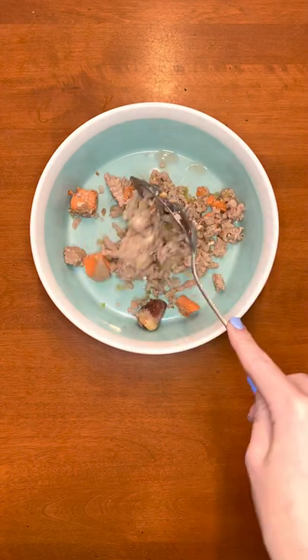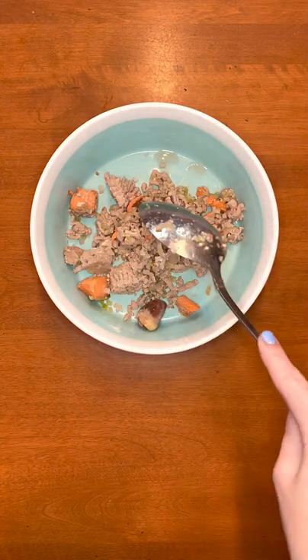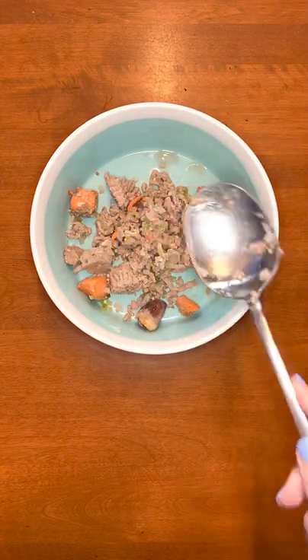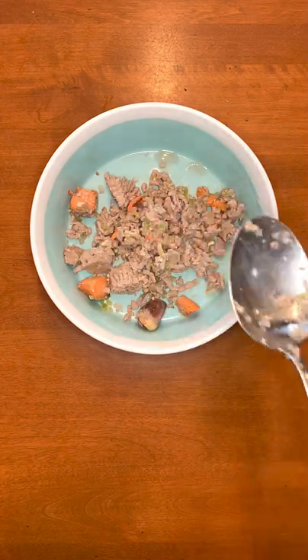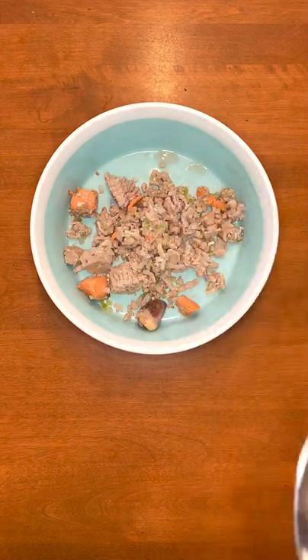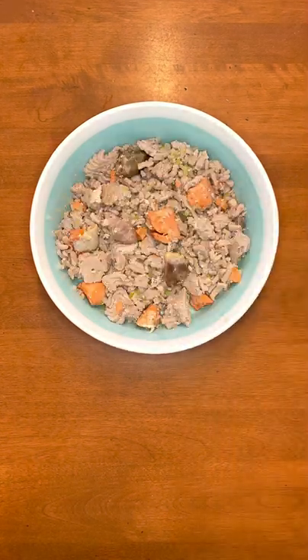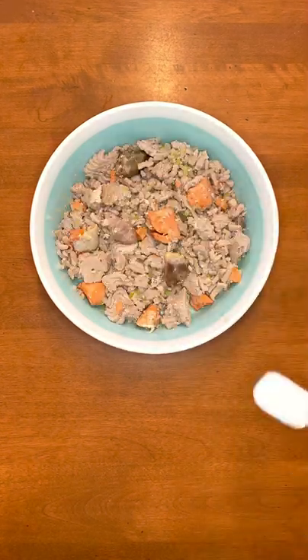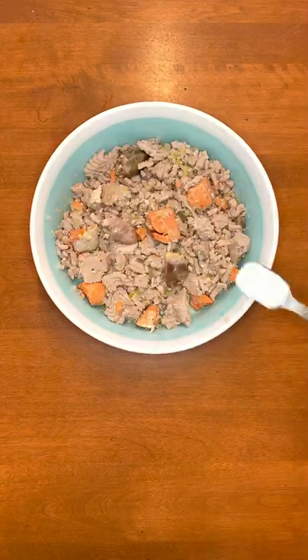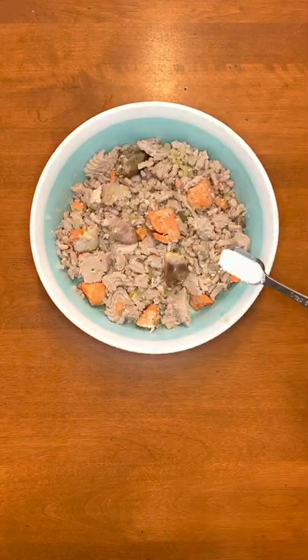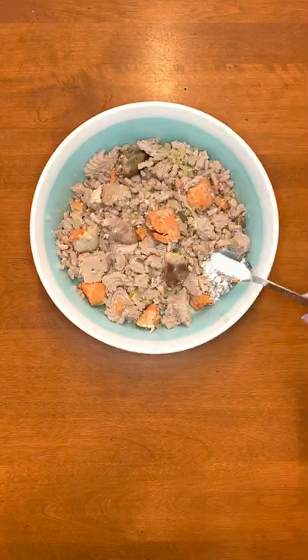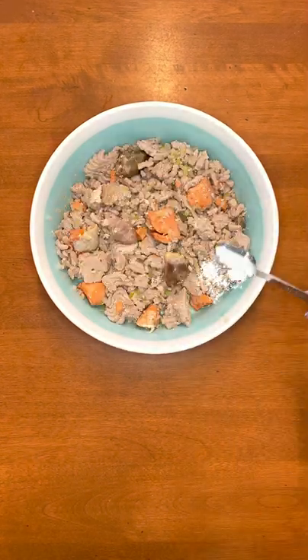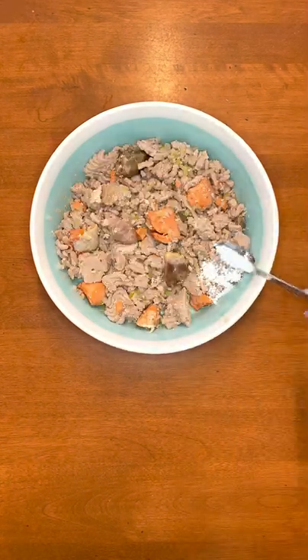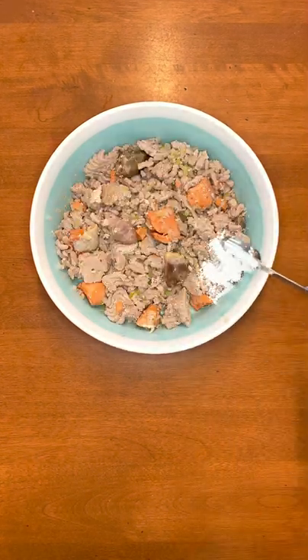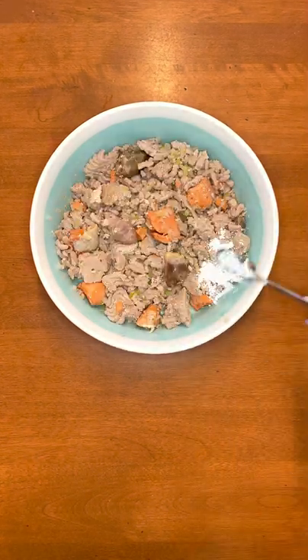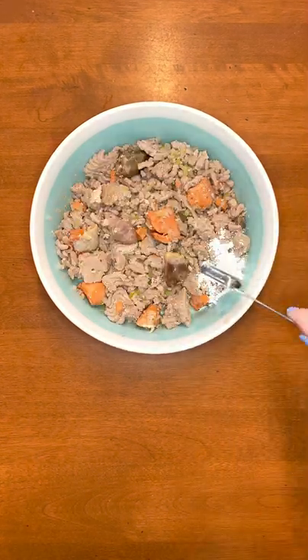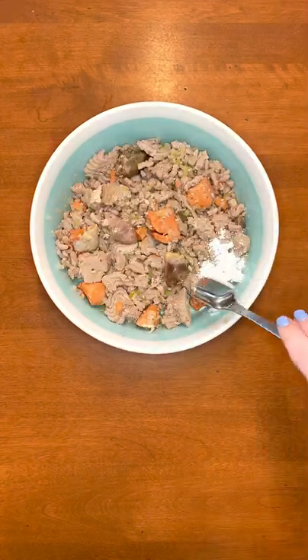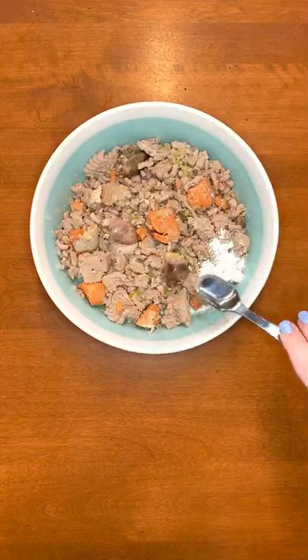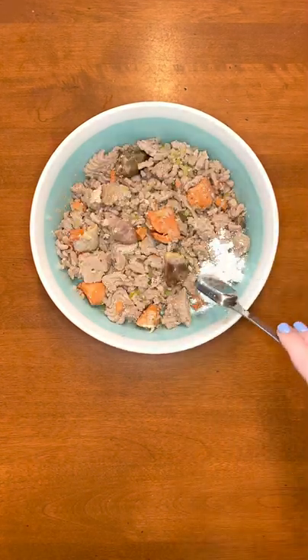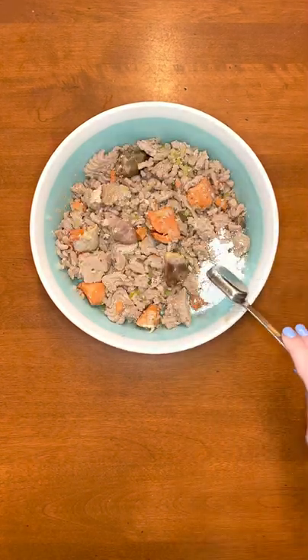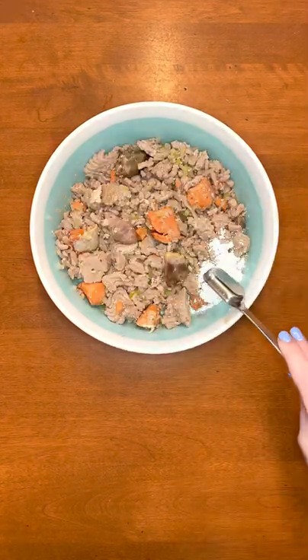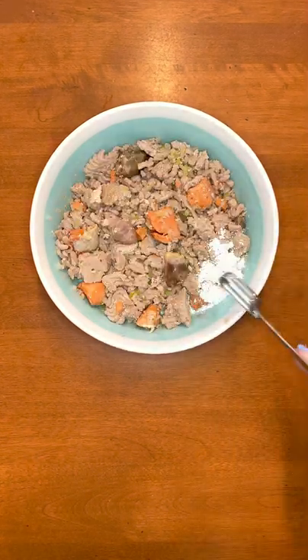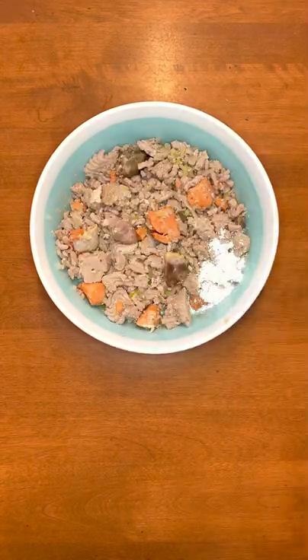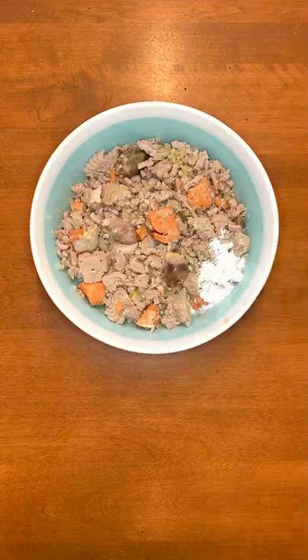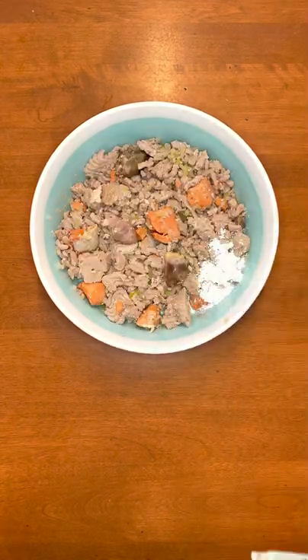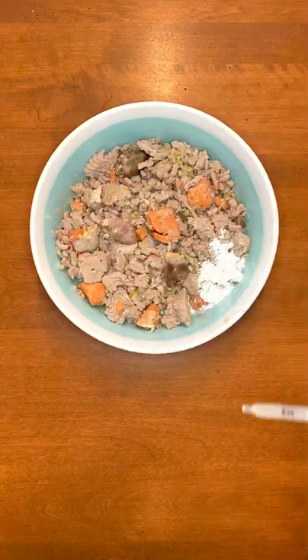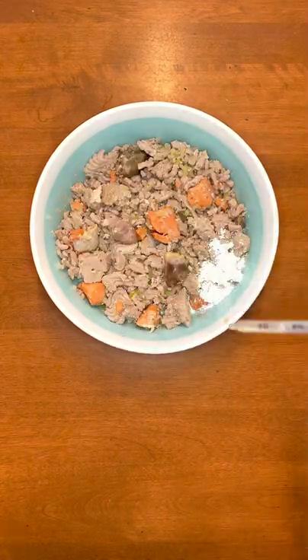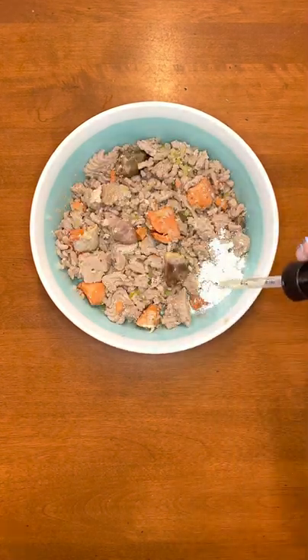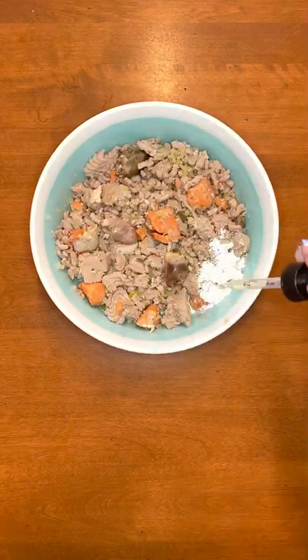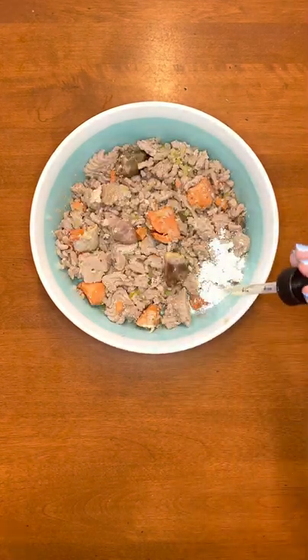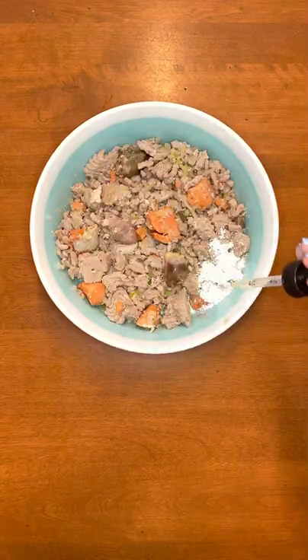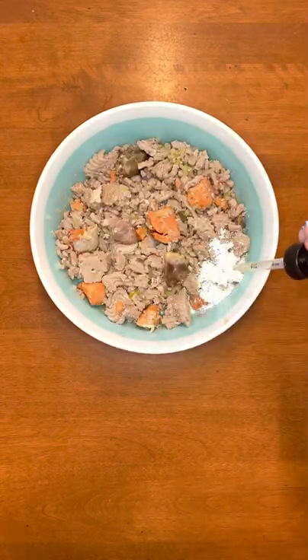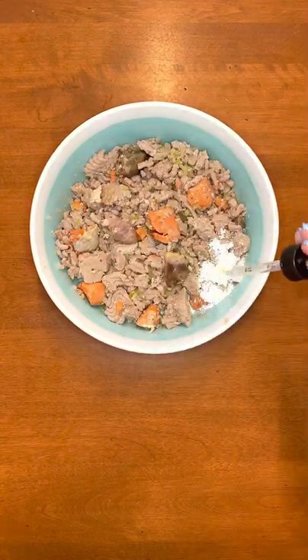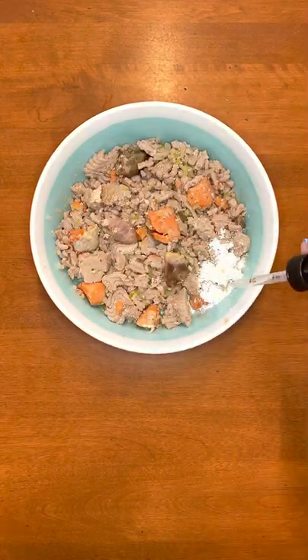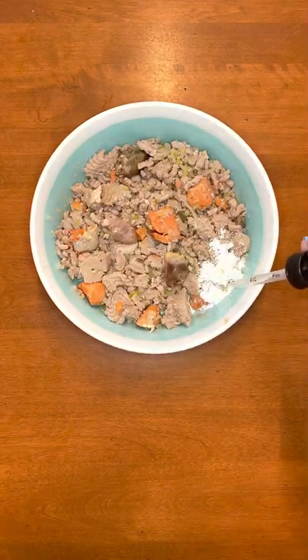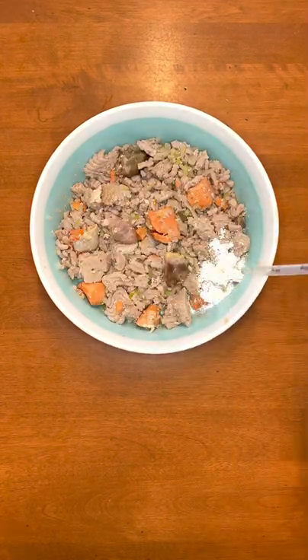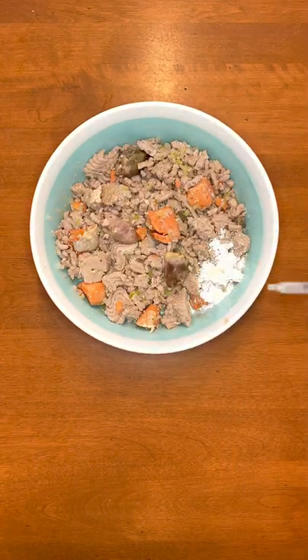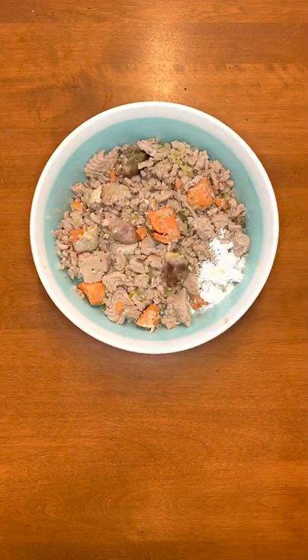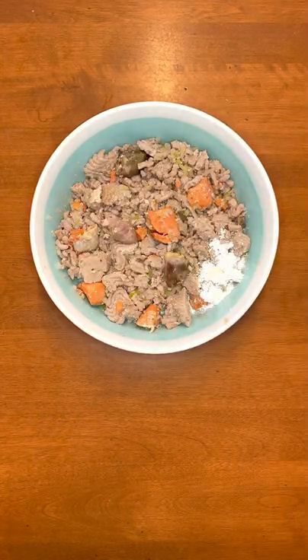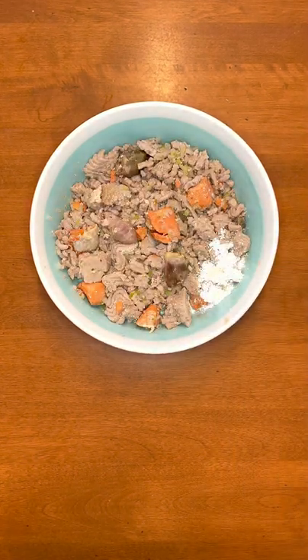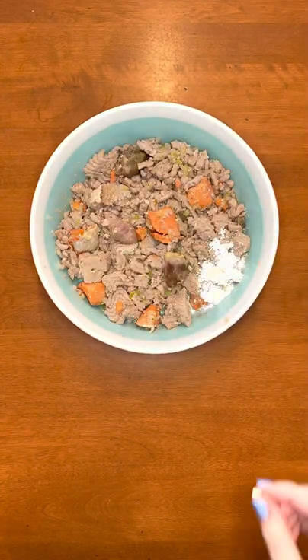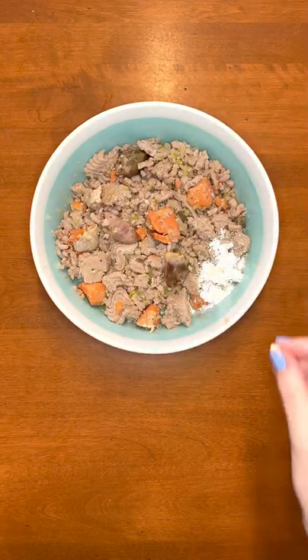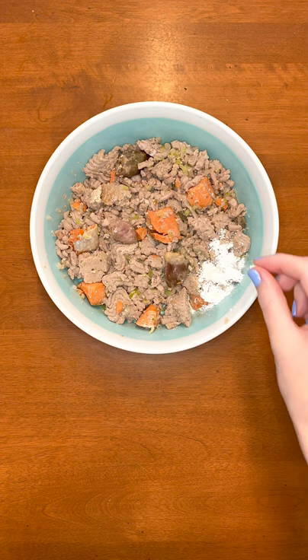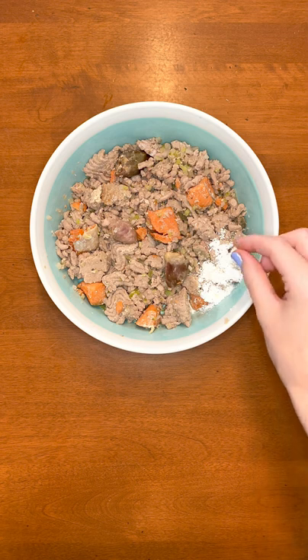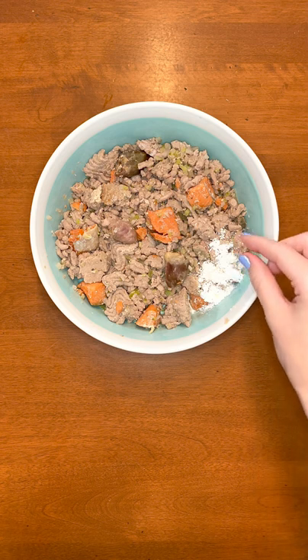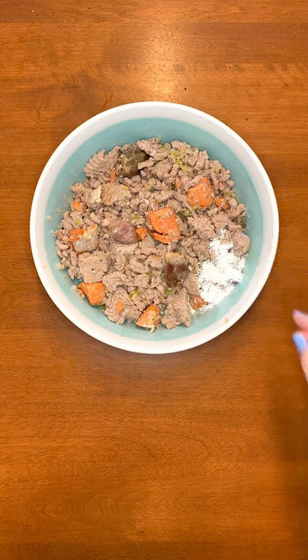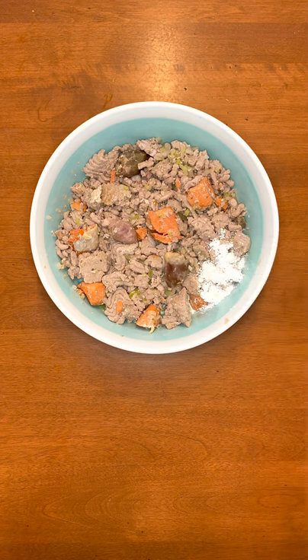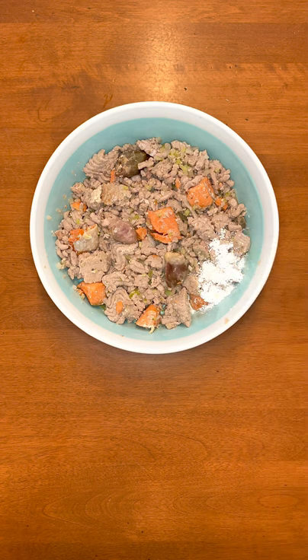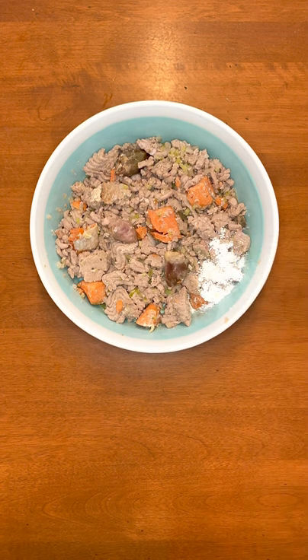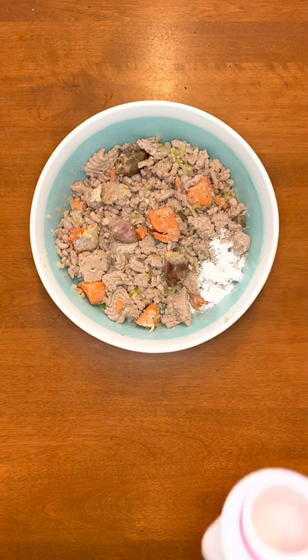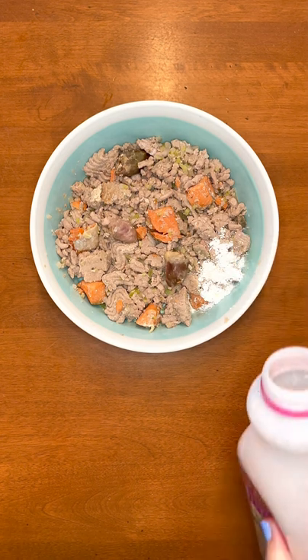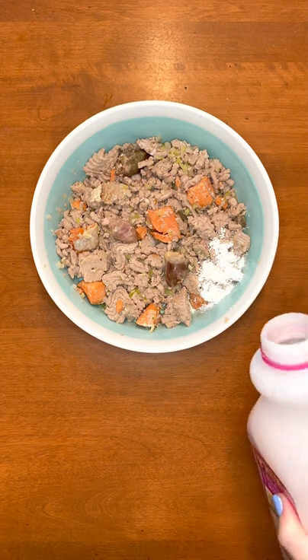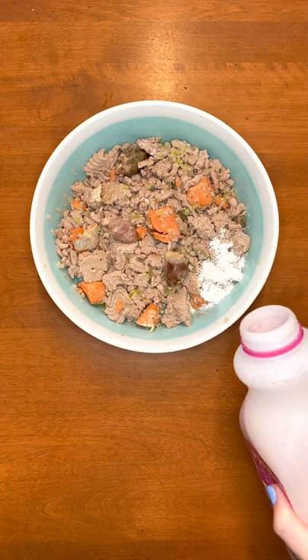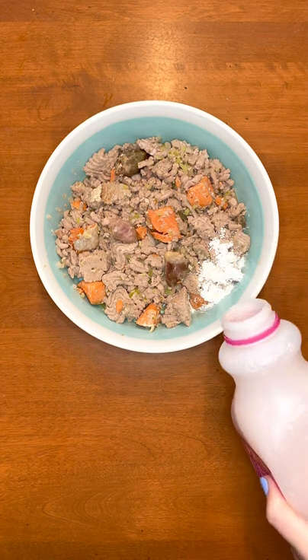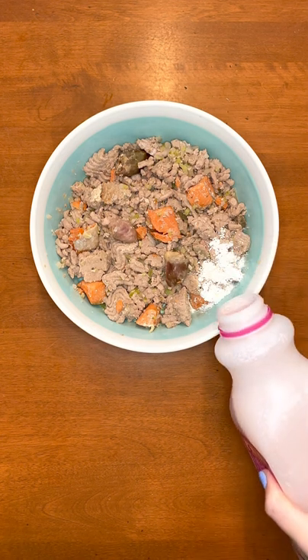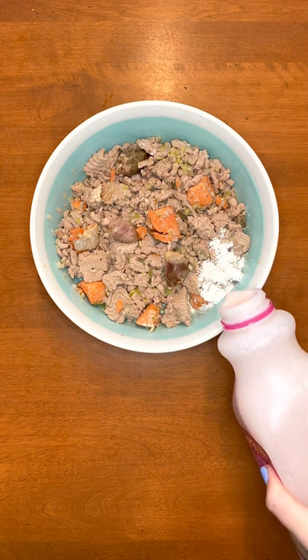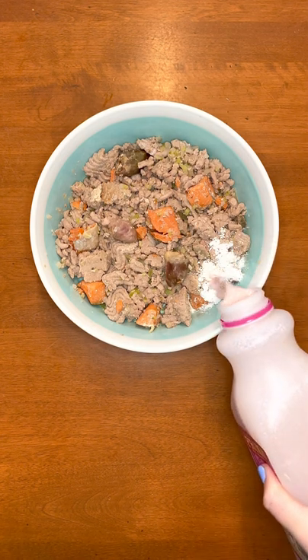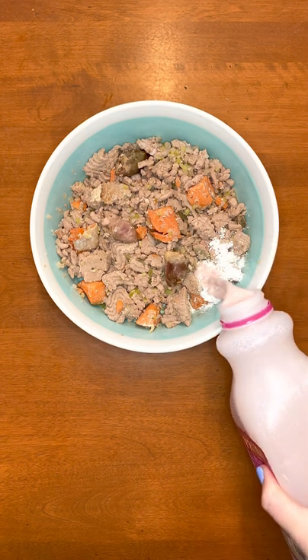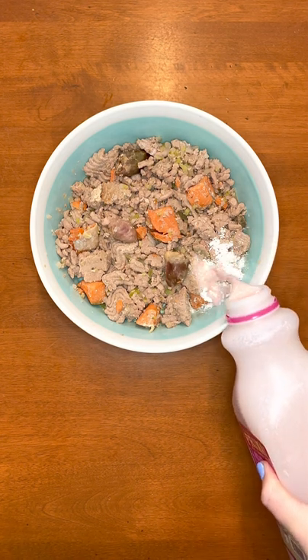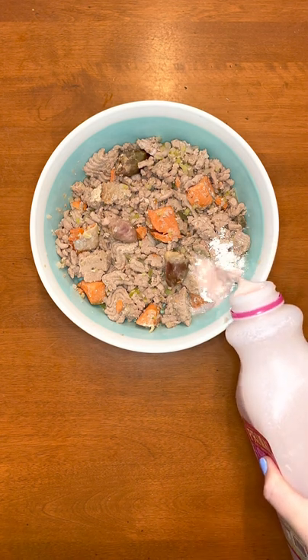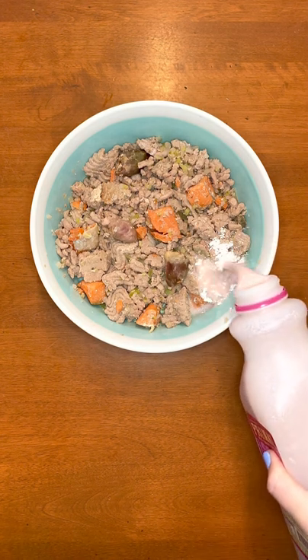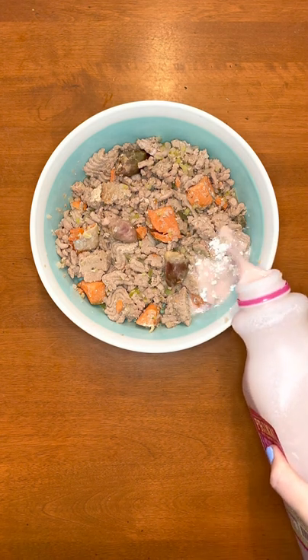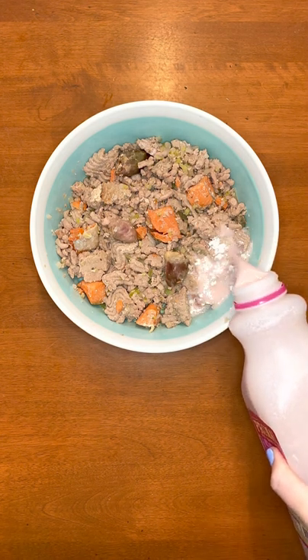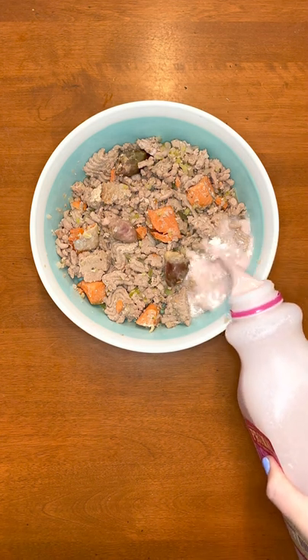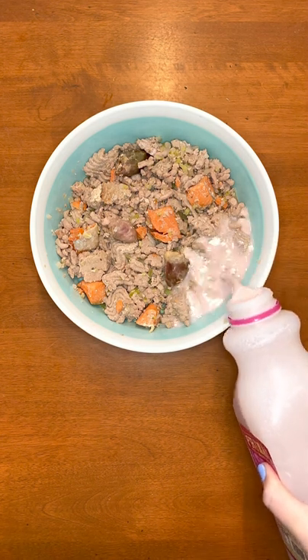For supplements, I'm adding bone meal powder, vitamin E oil, a fourth of a manganese tablet, and raw cranberry goat's milk.